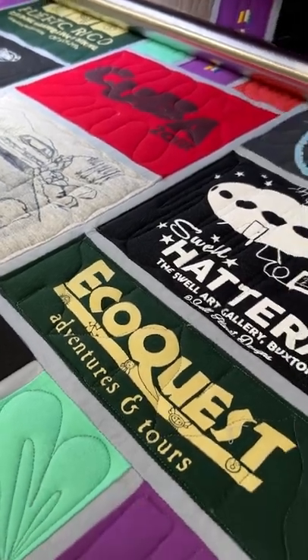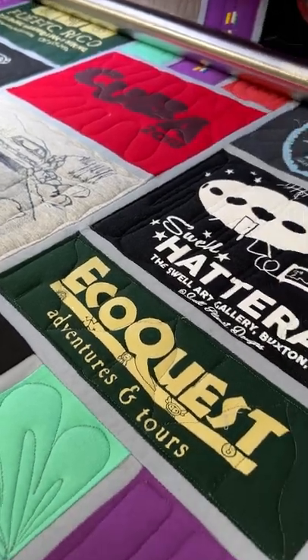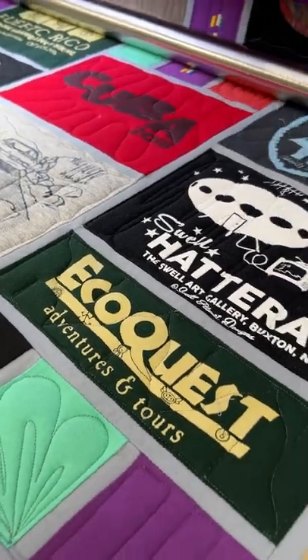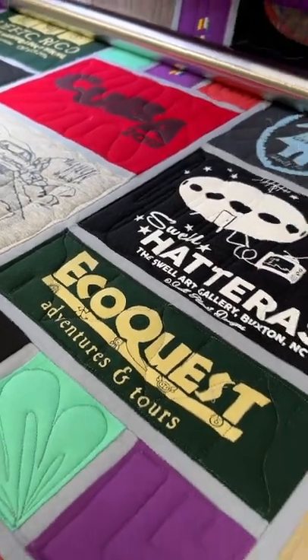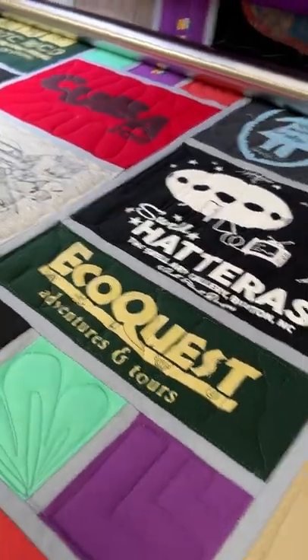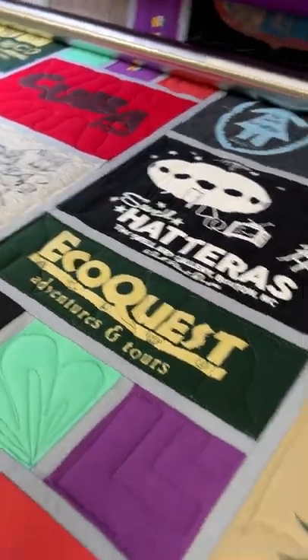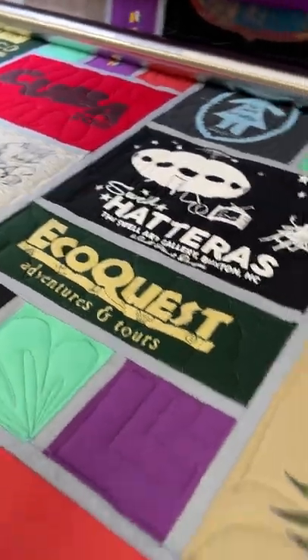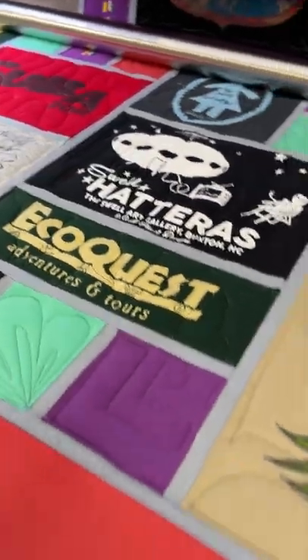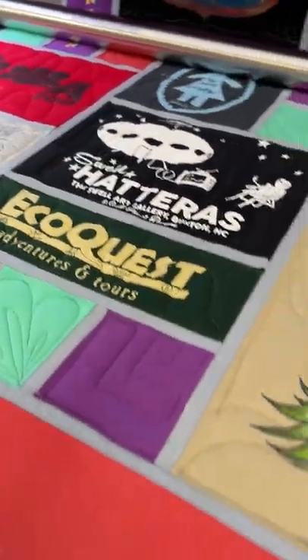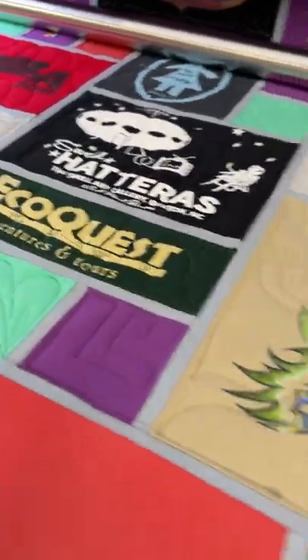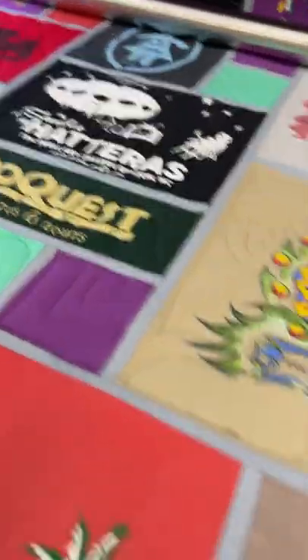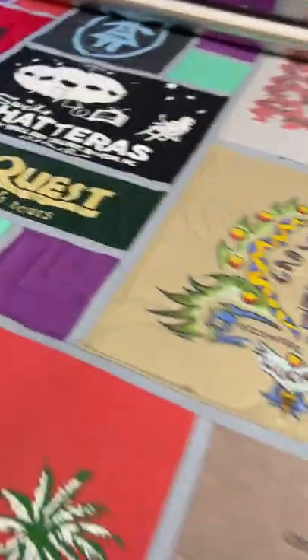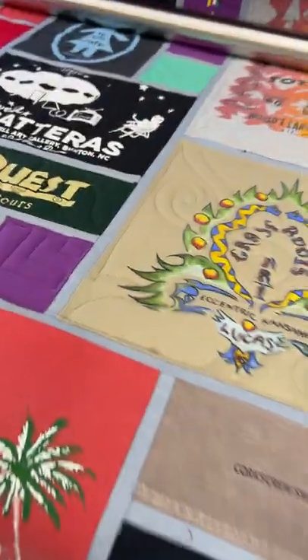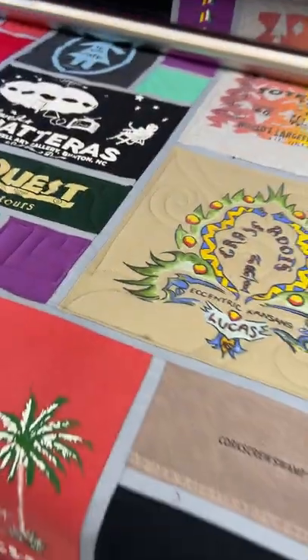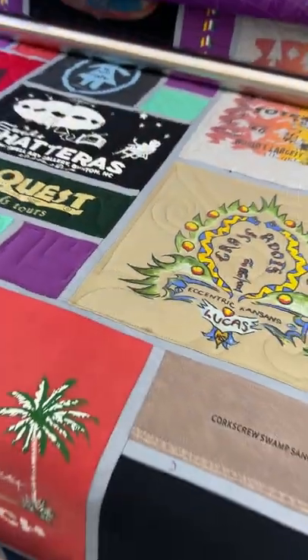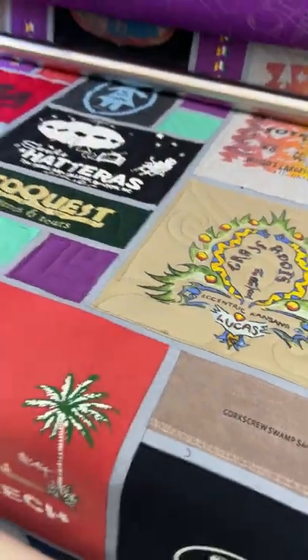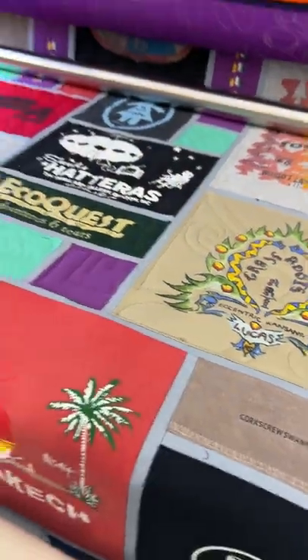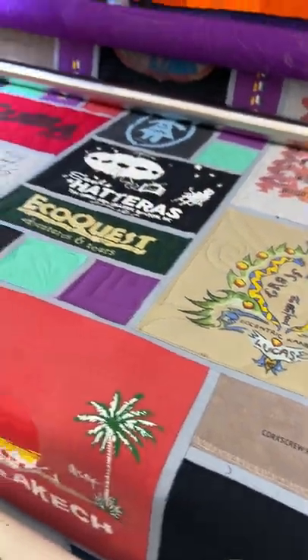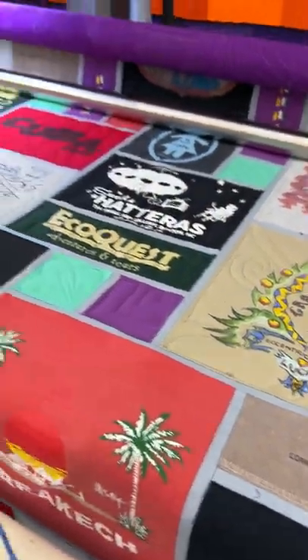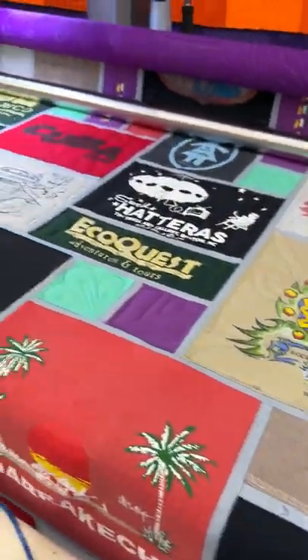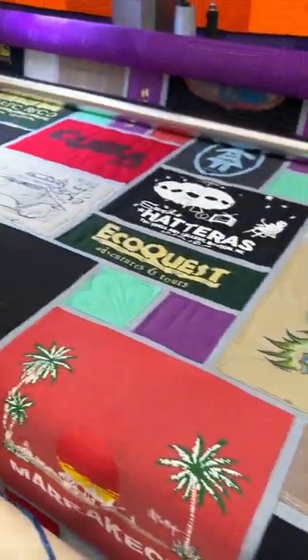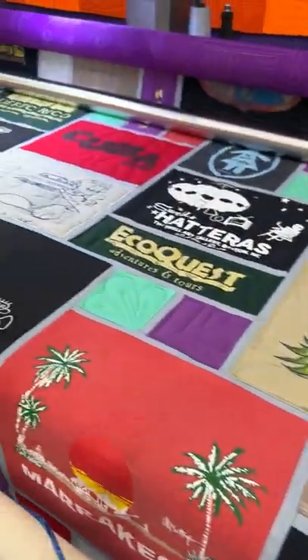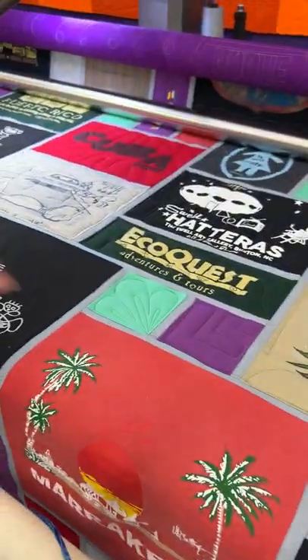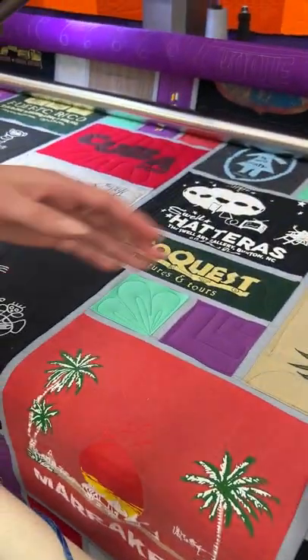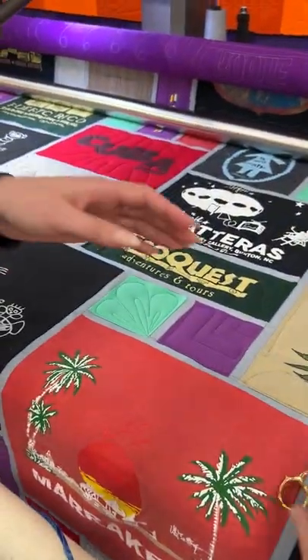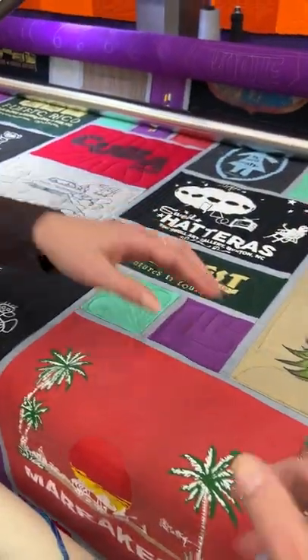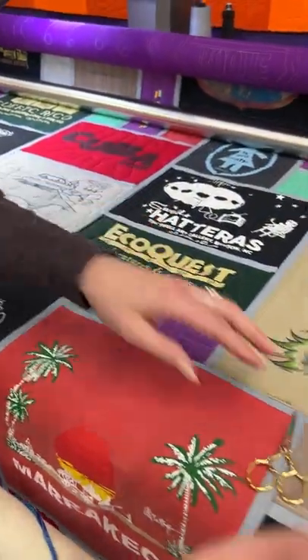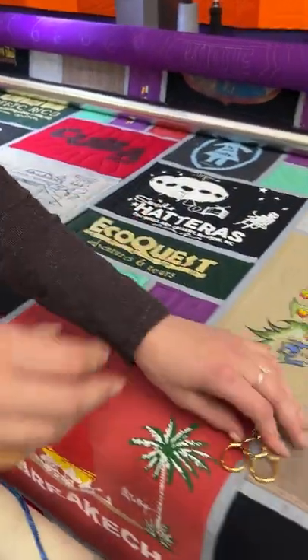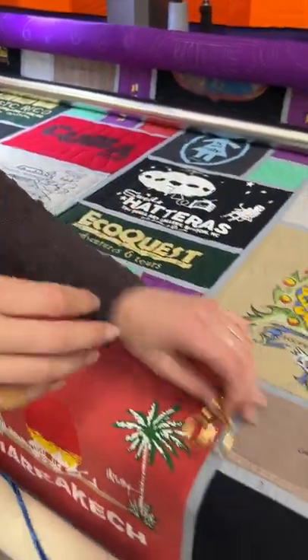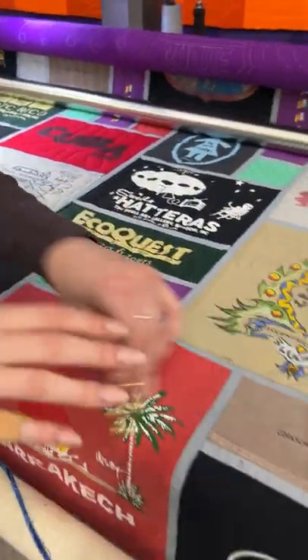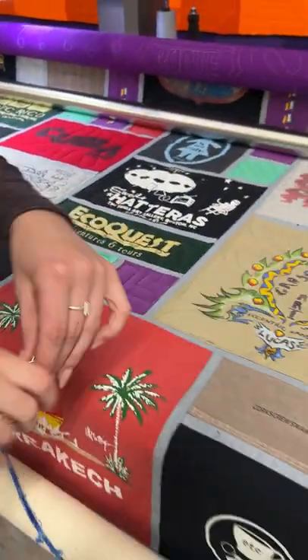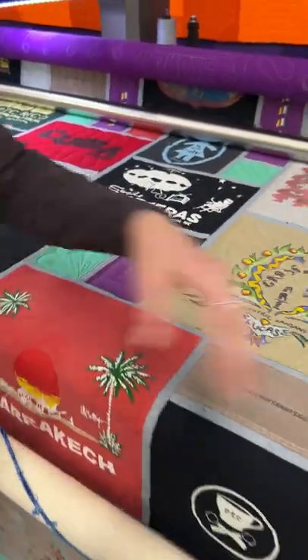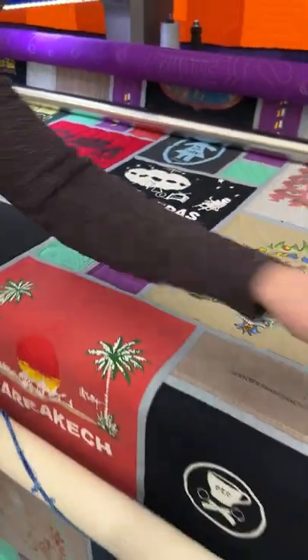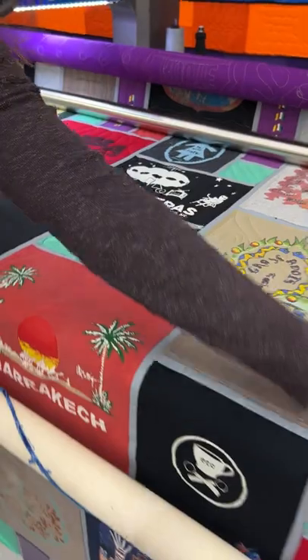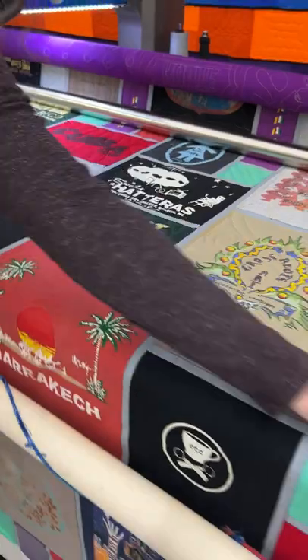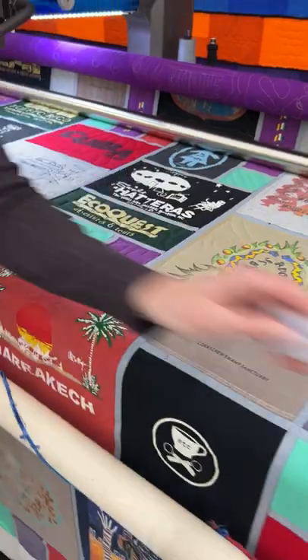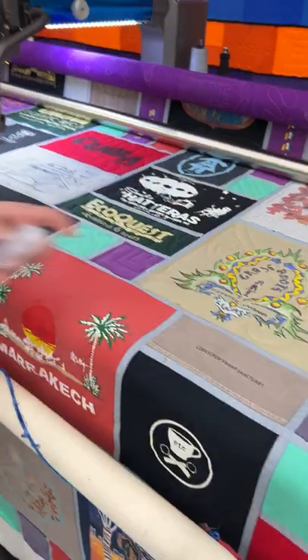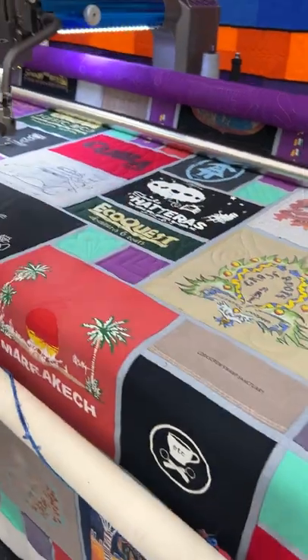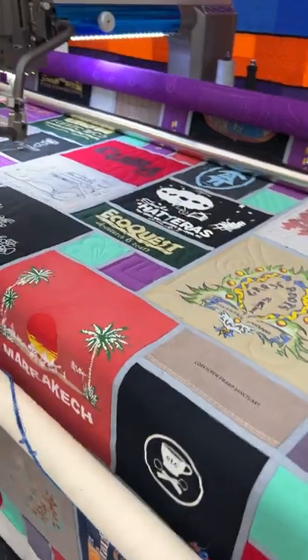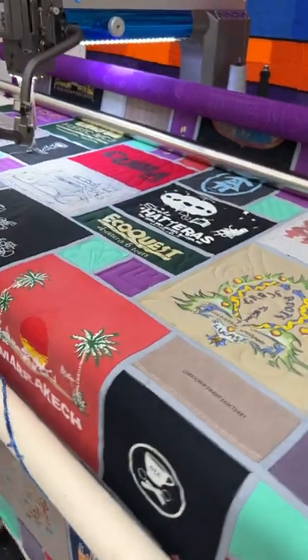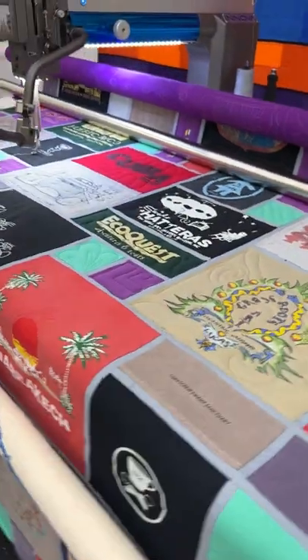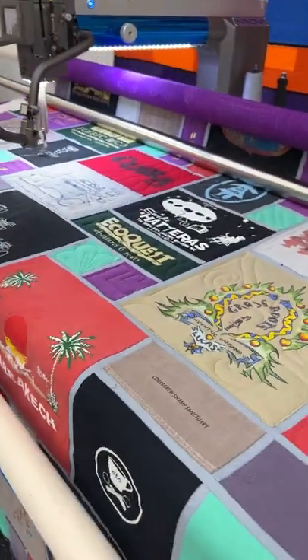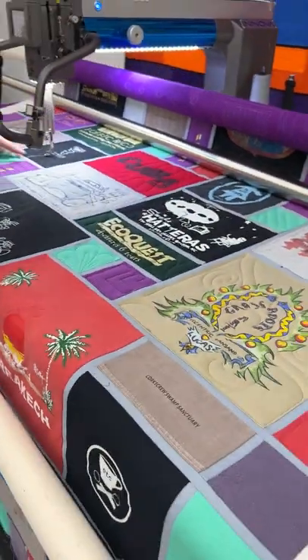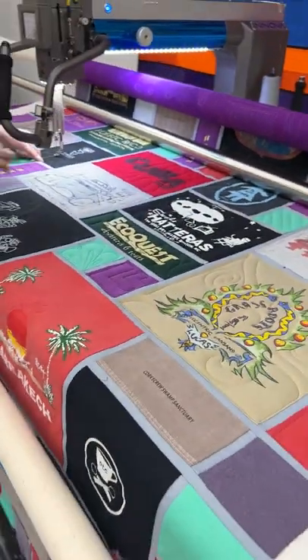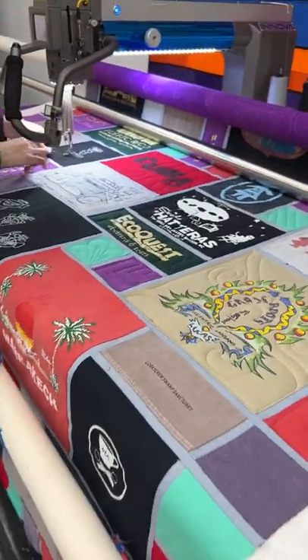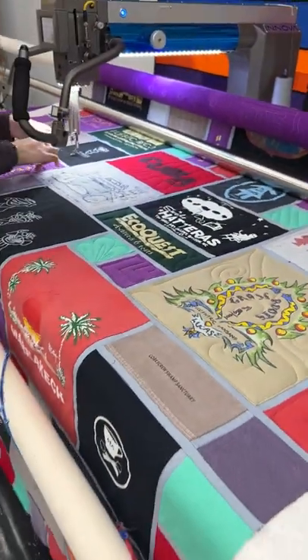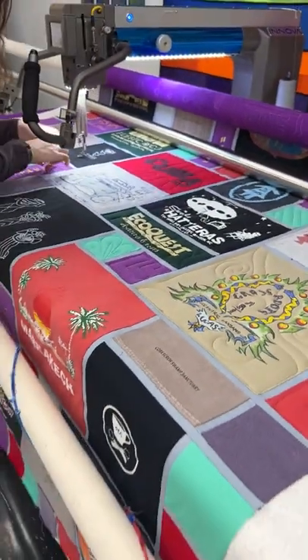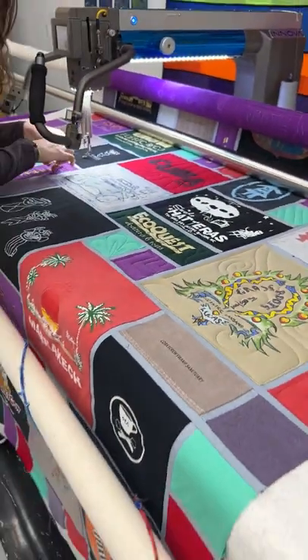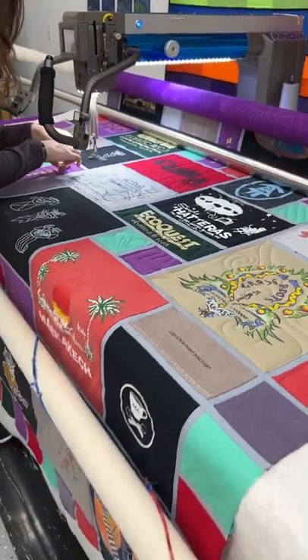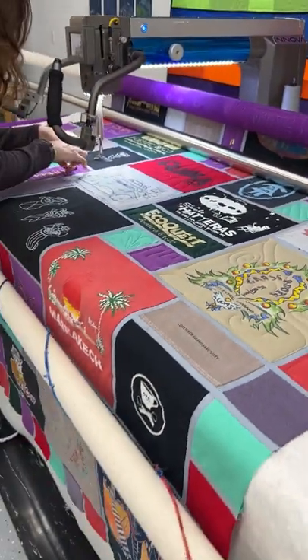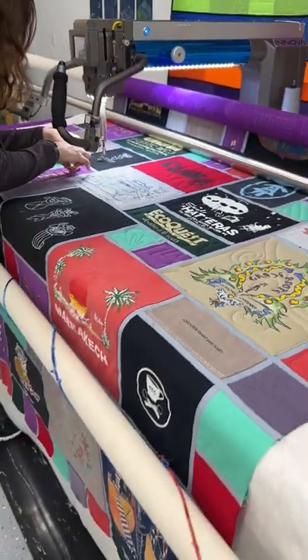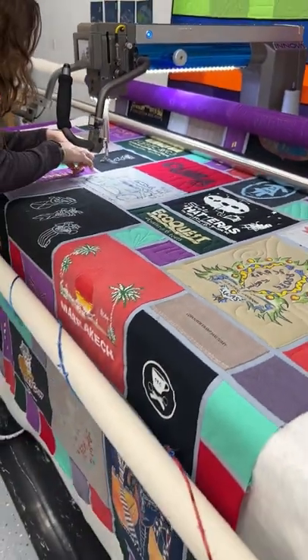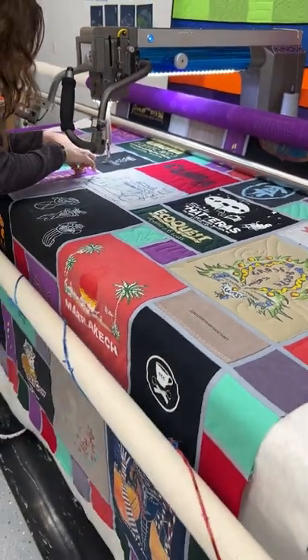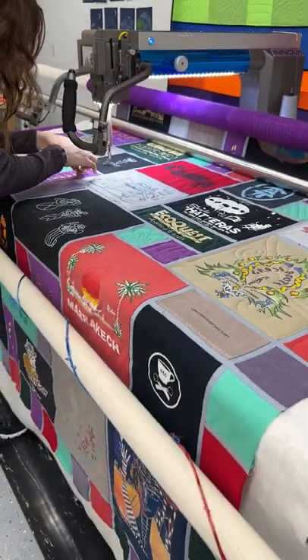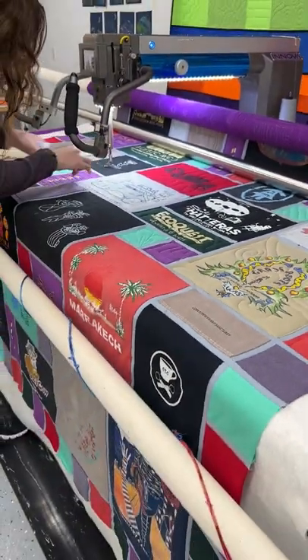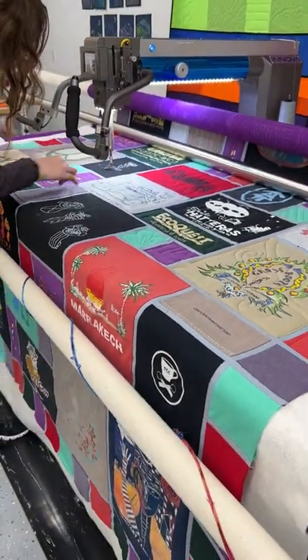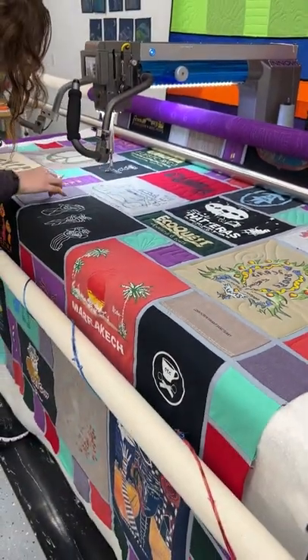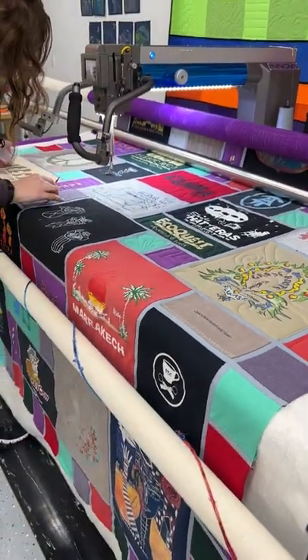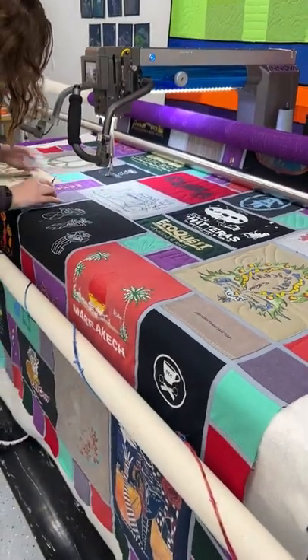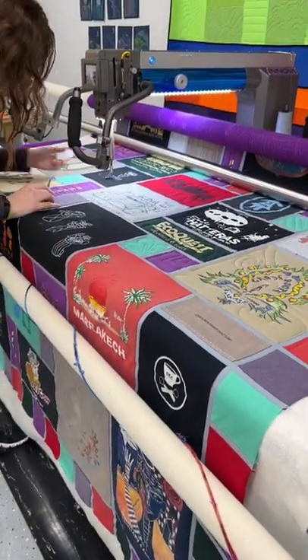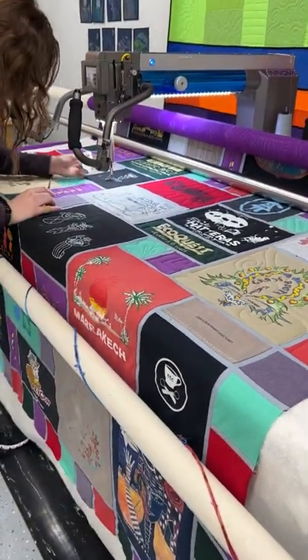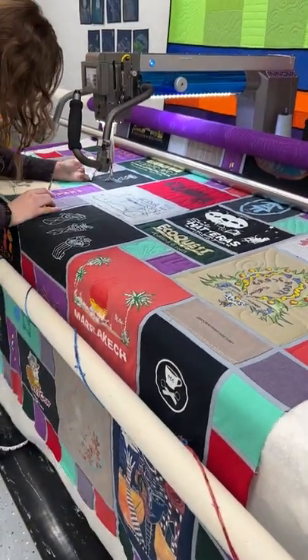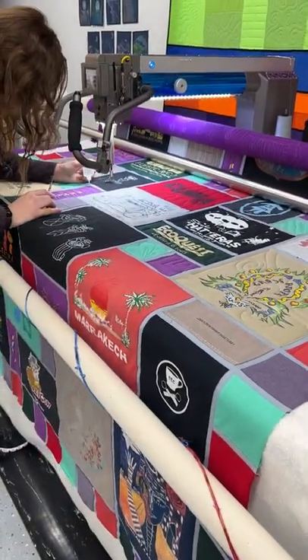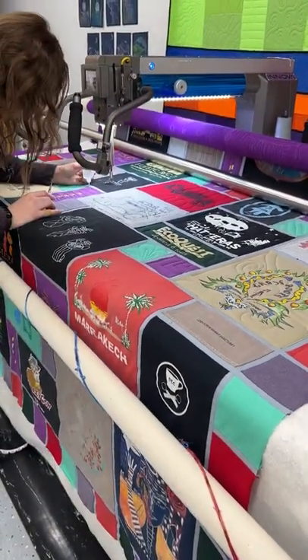I lost my scissors — there's scissors right here. Beautiful stained glass T-shirt quilt in progress.